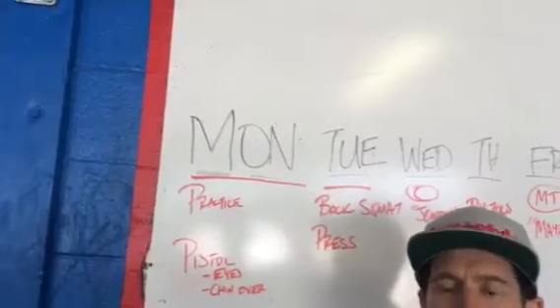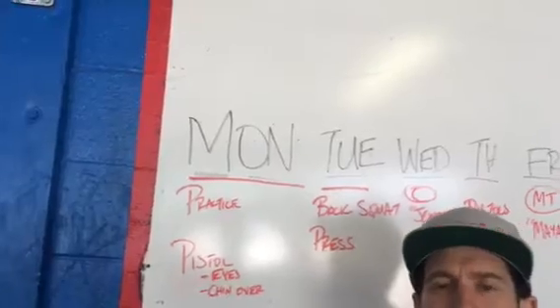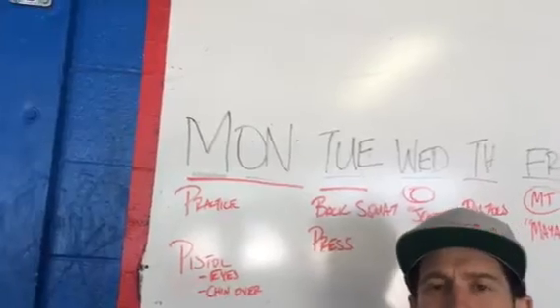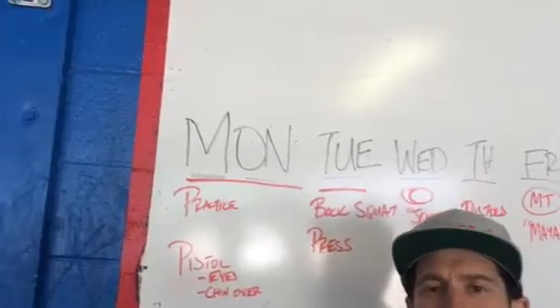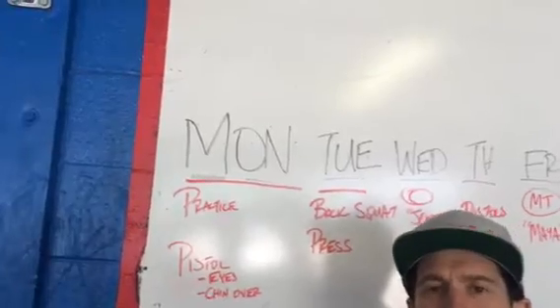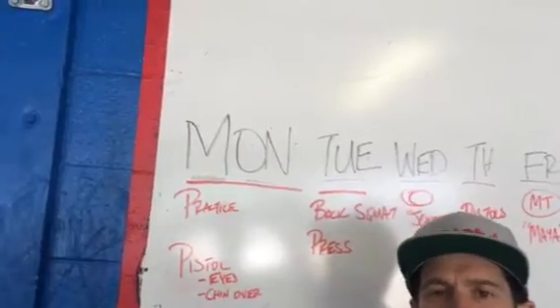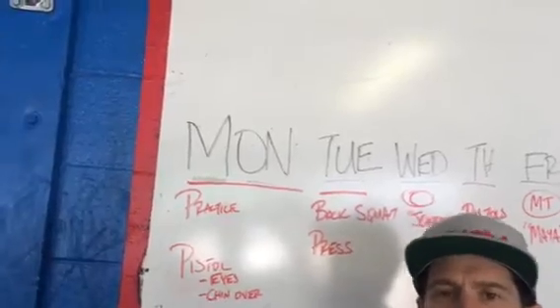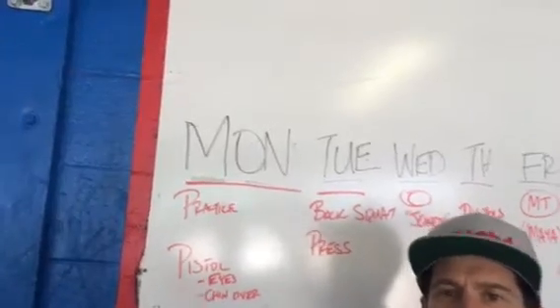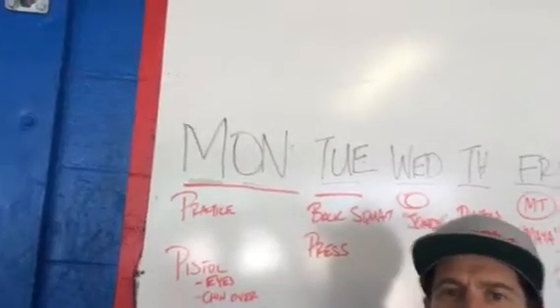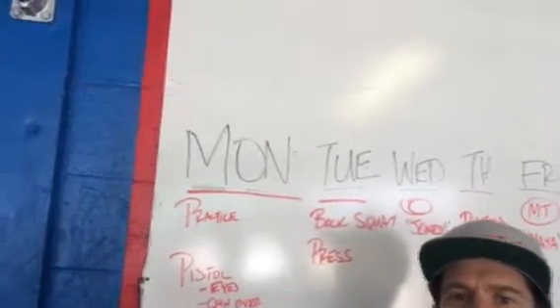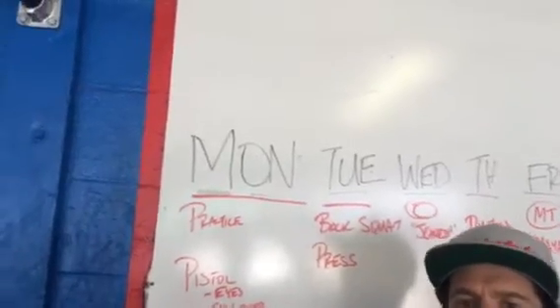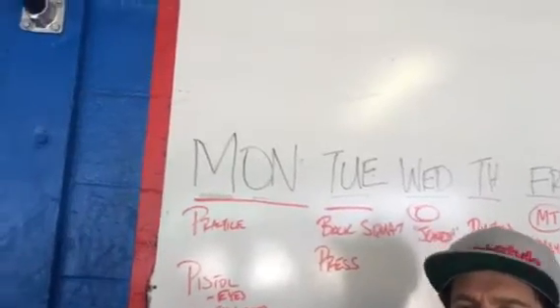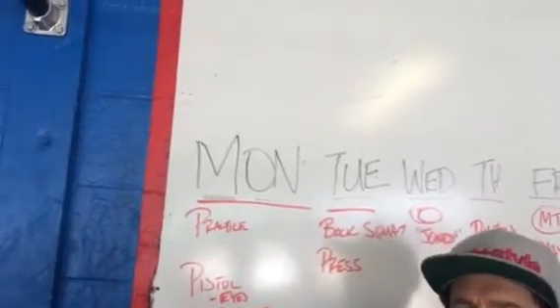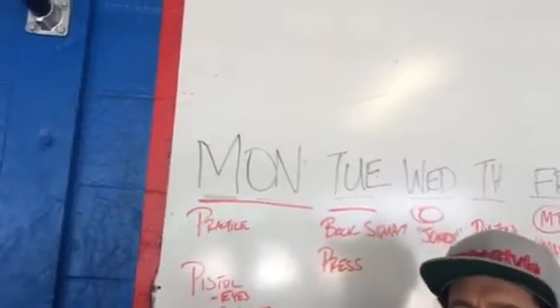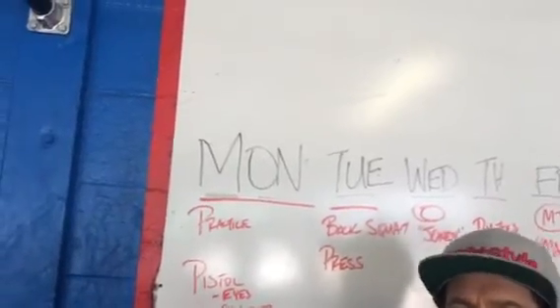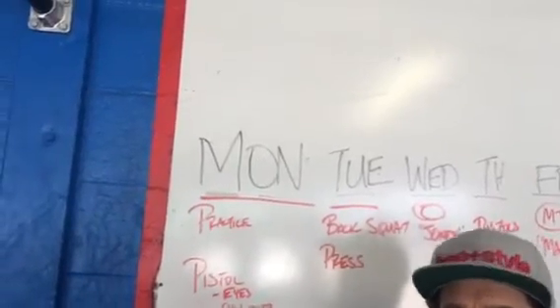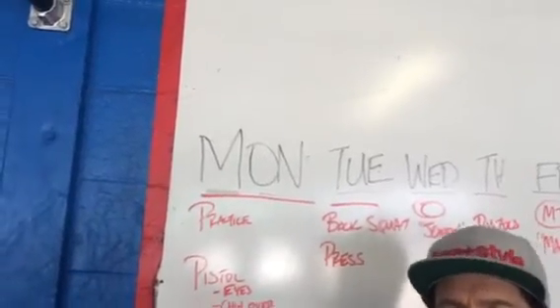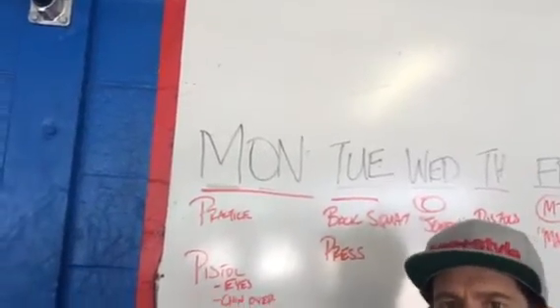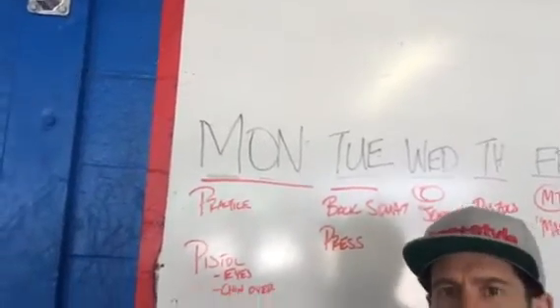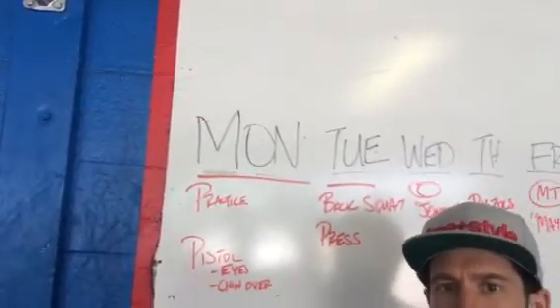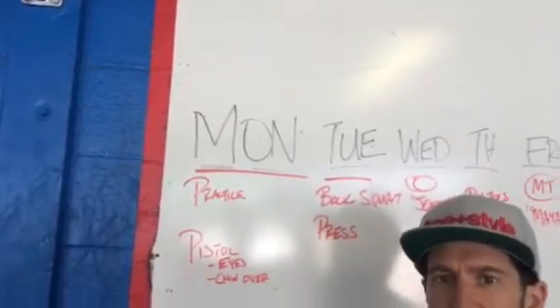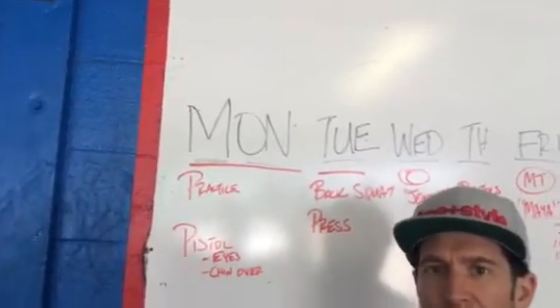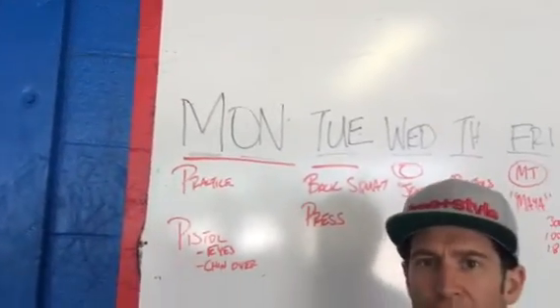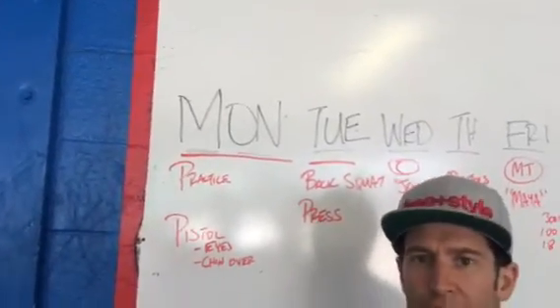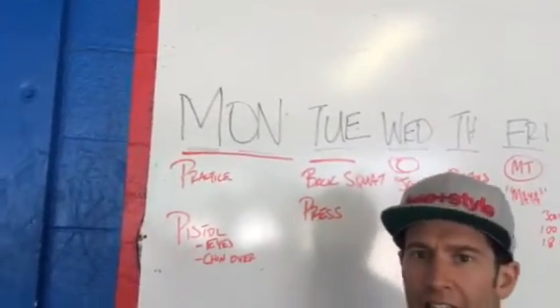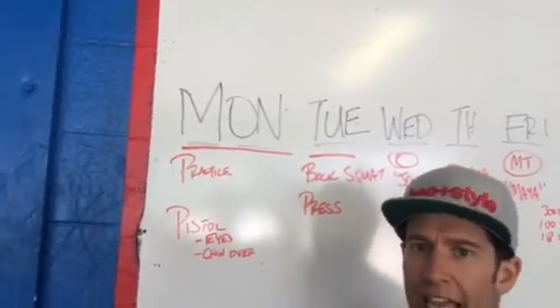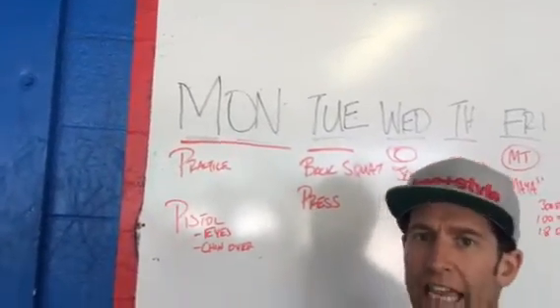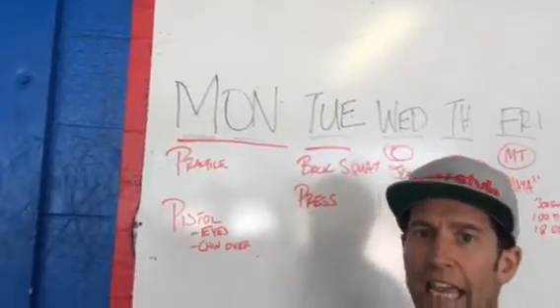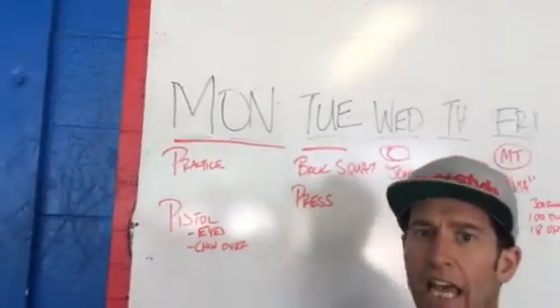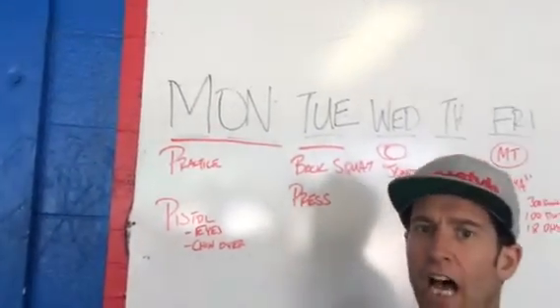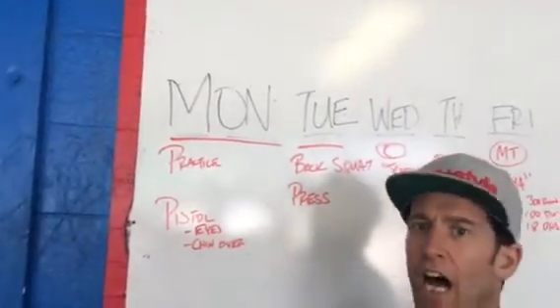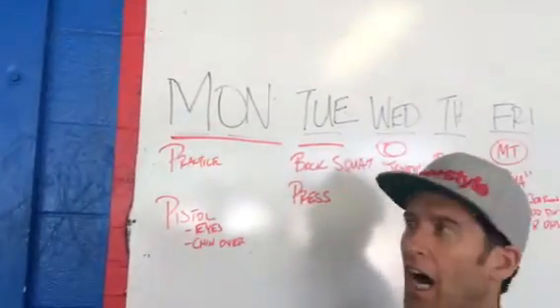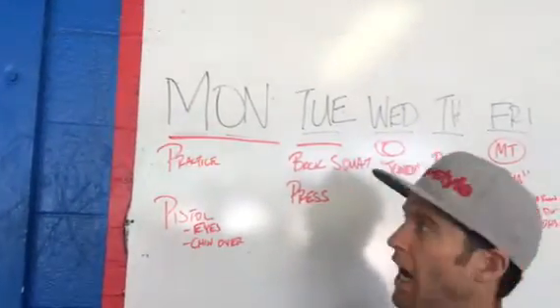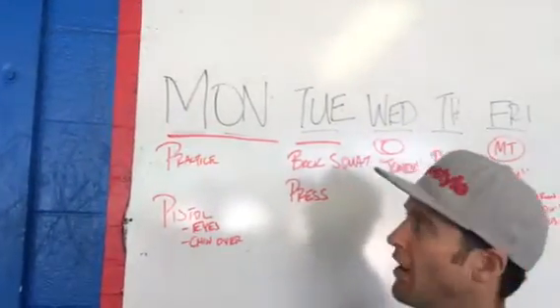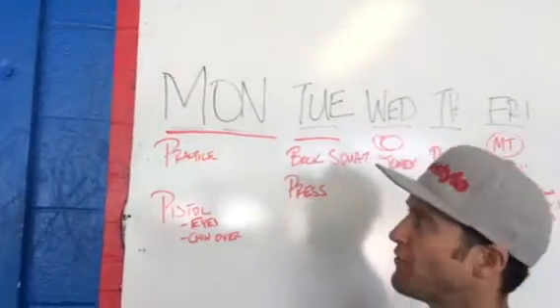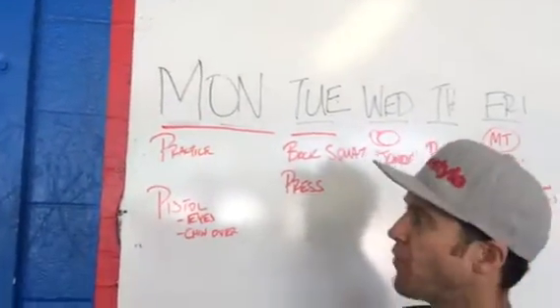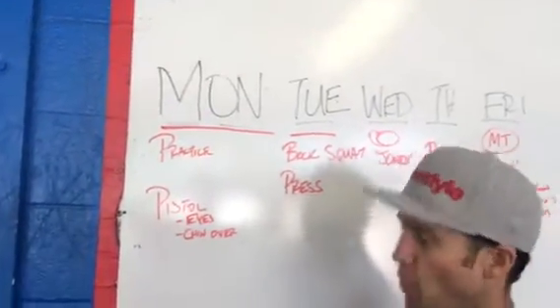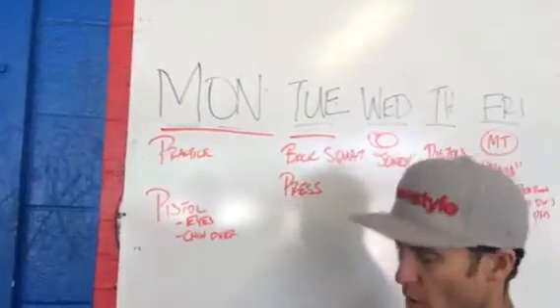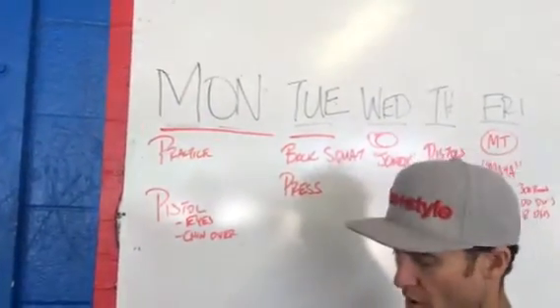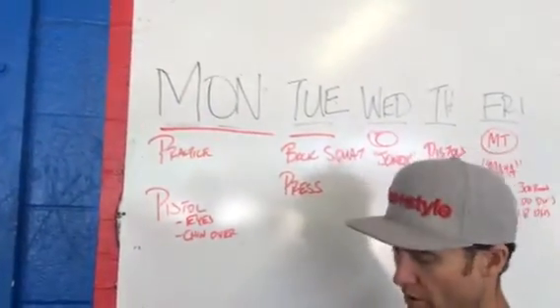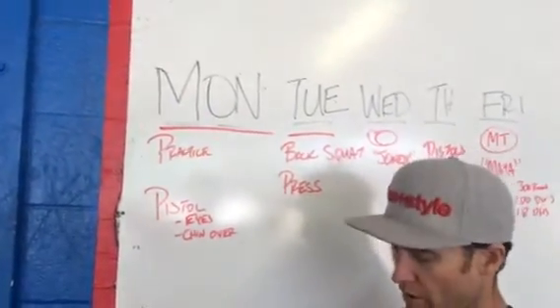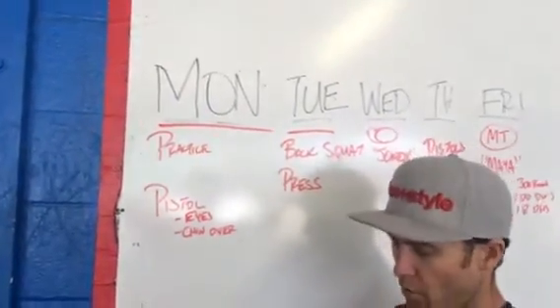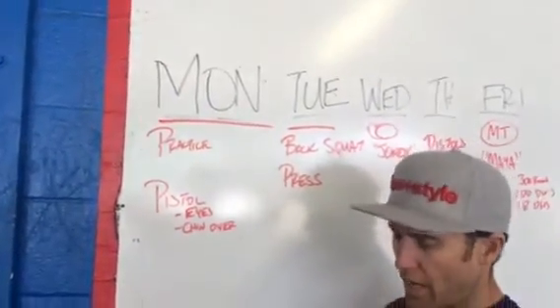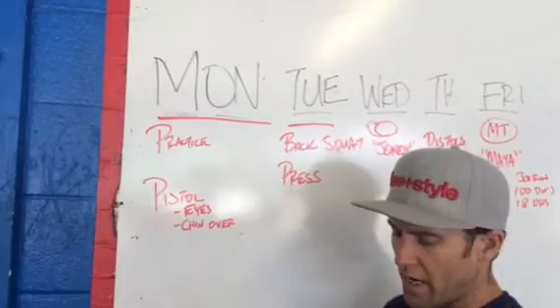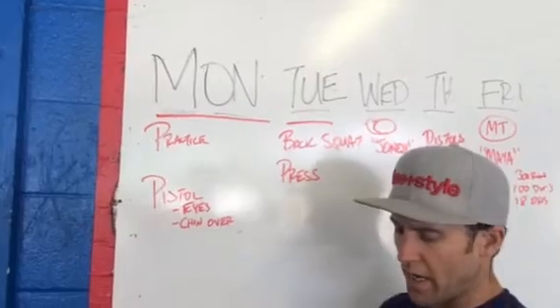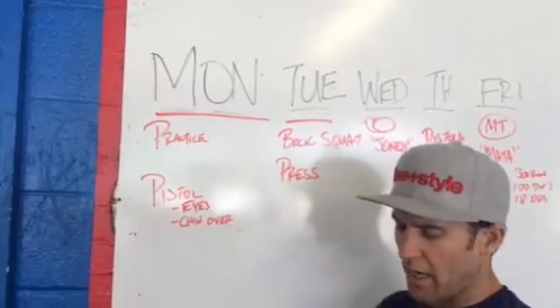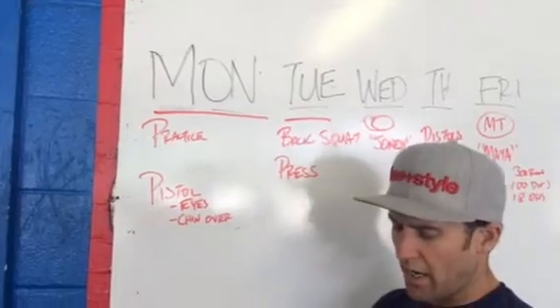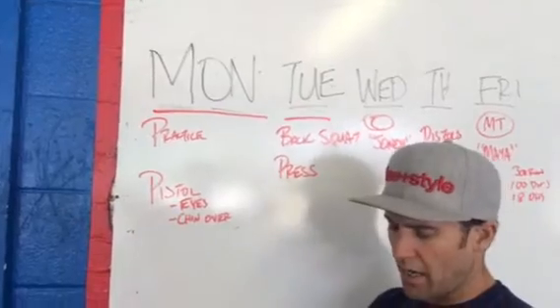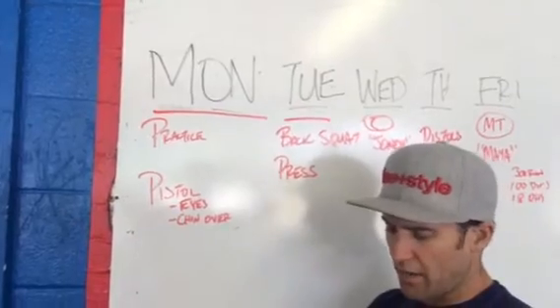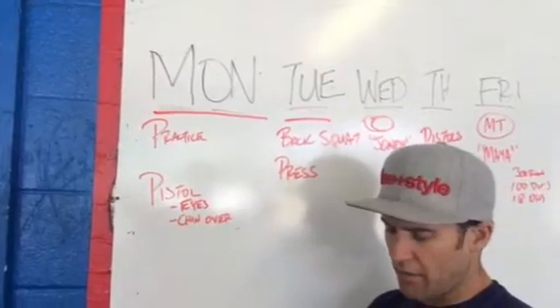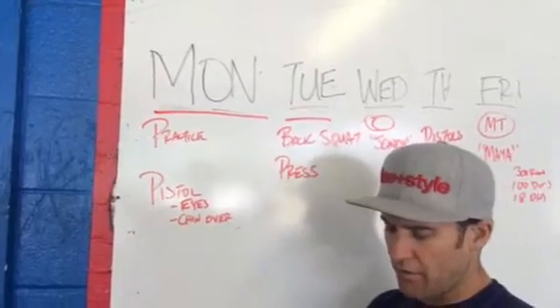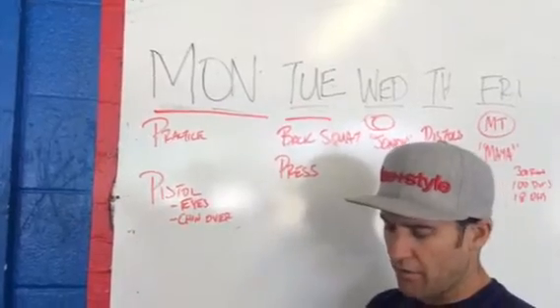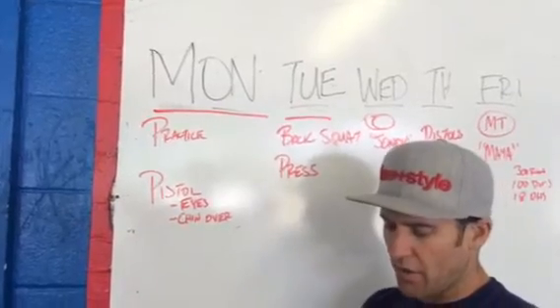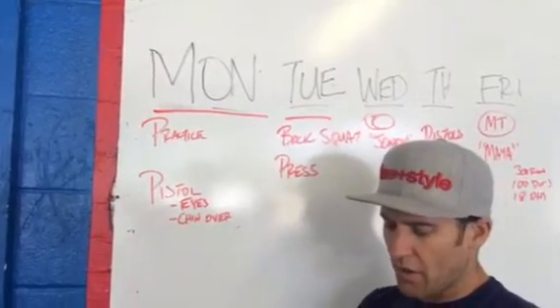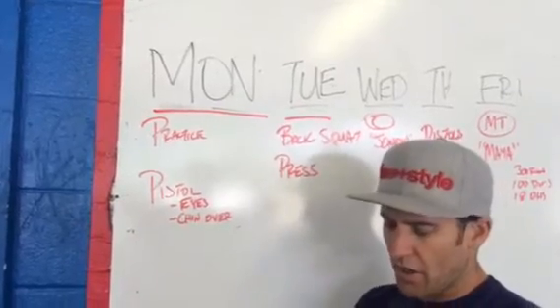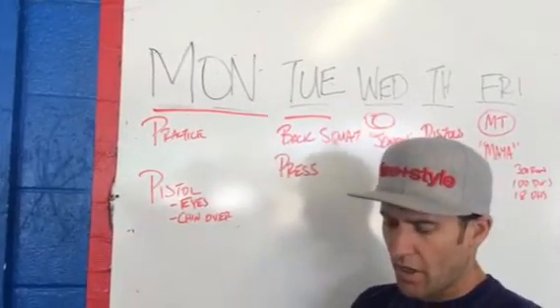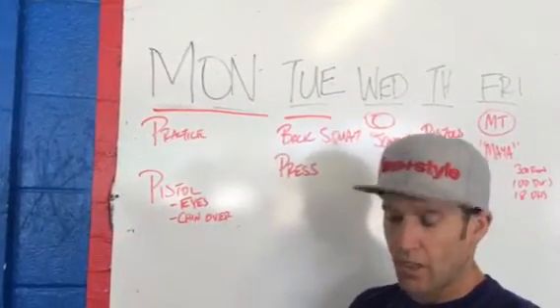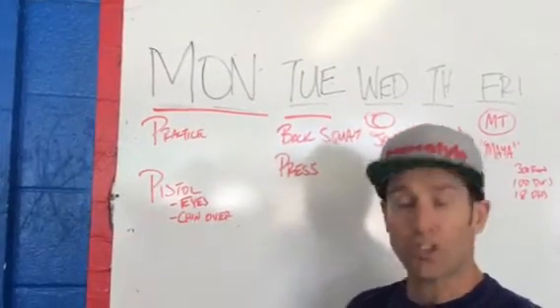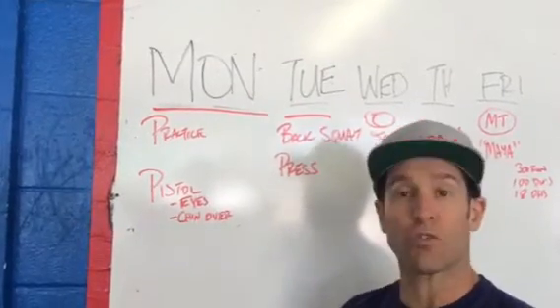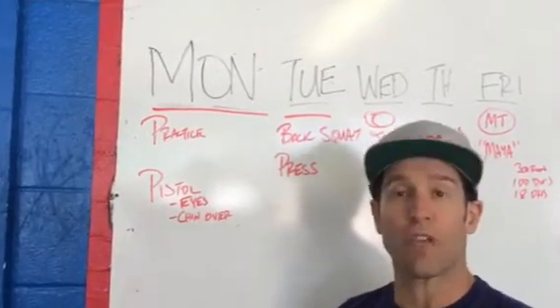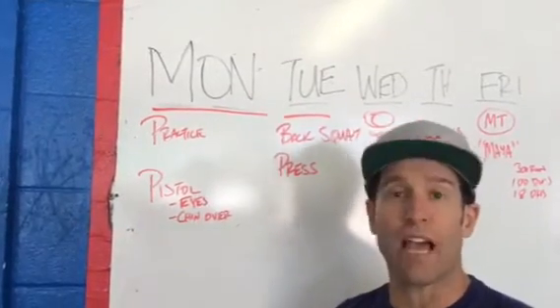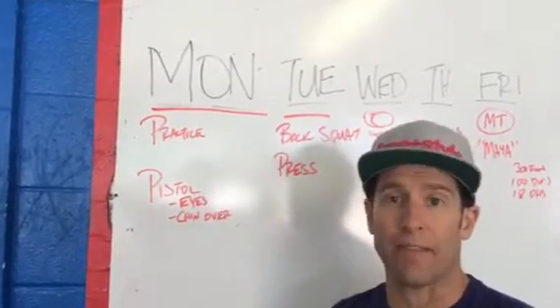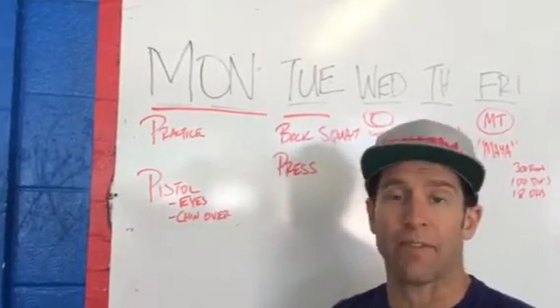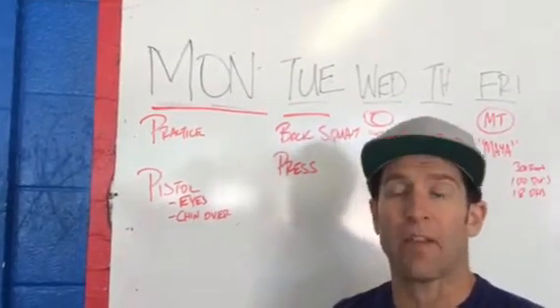Hey guys, Coach Kenny with another coaching video for CFLA for the week of June 9th.